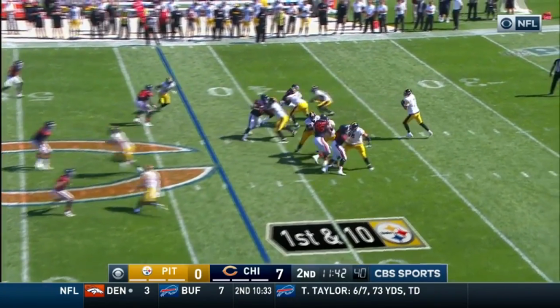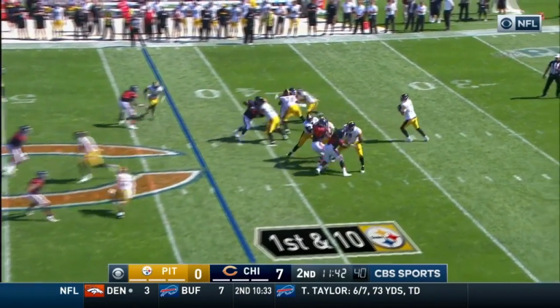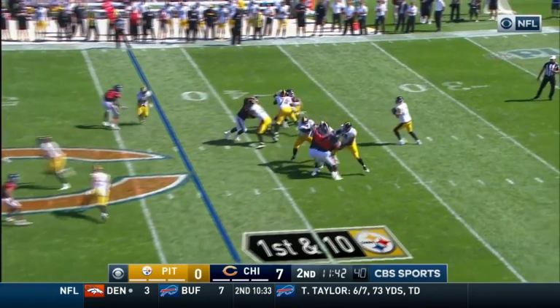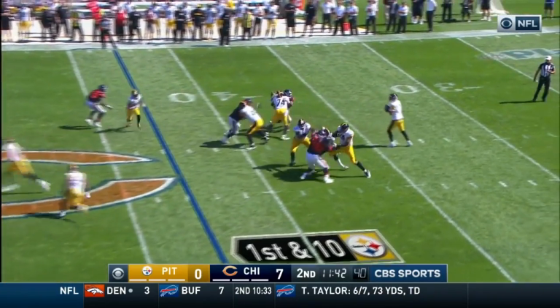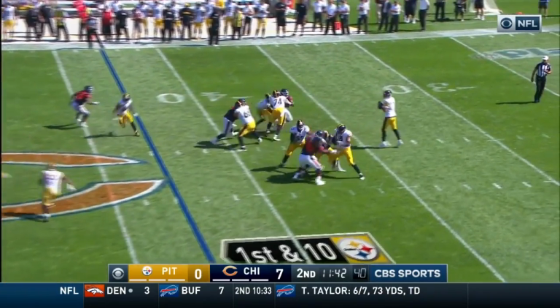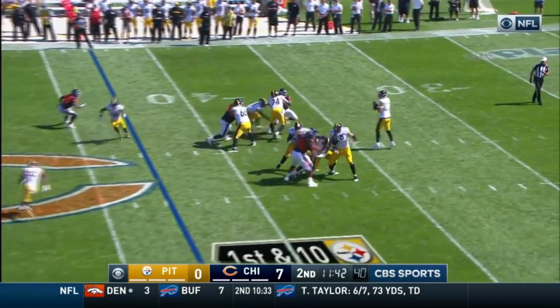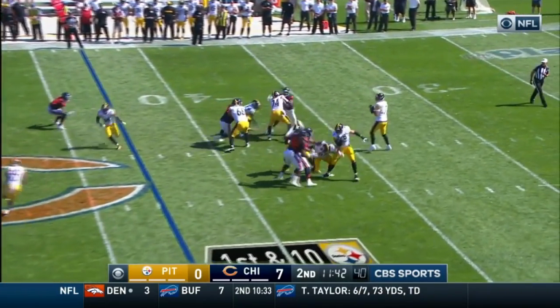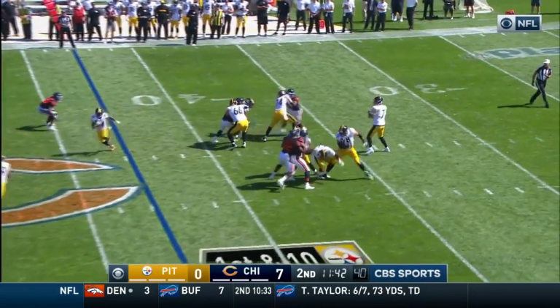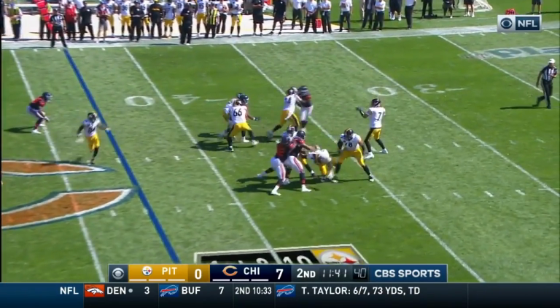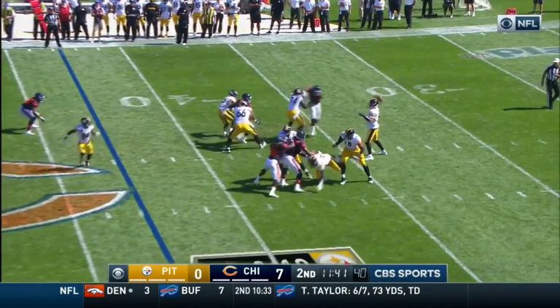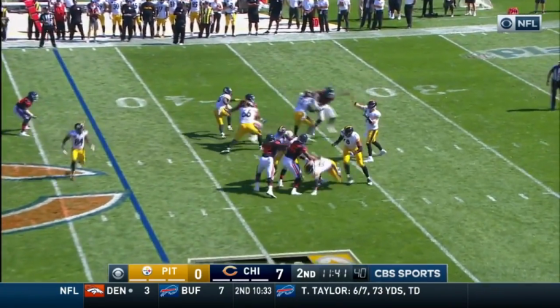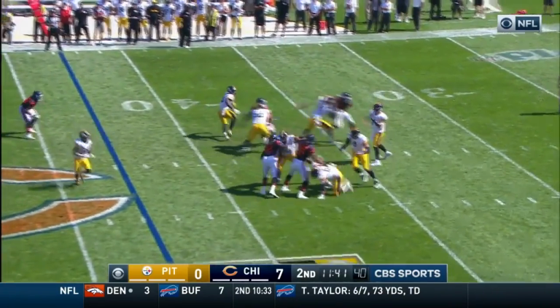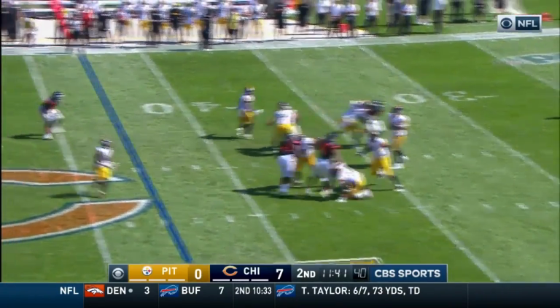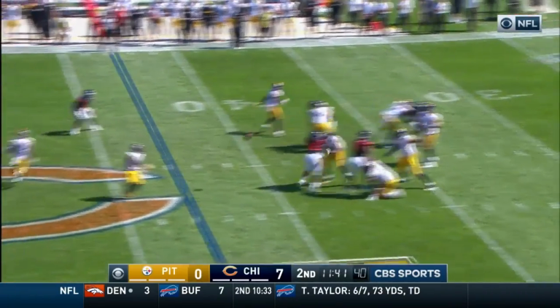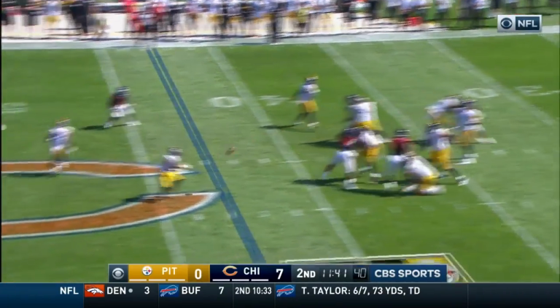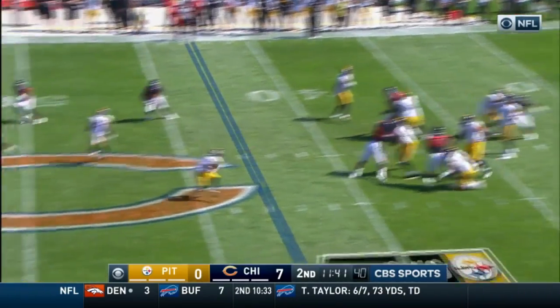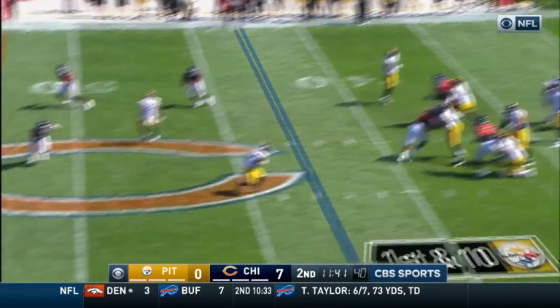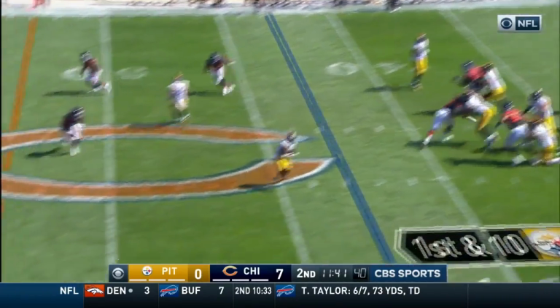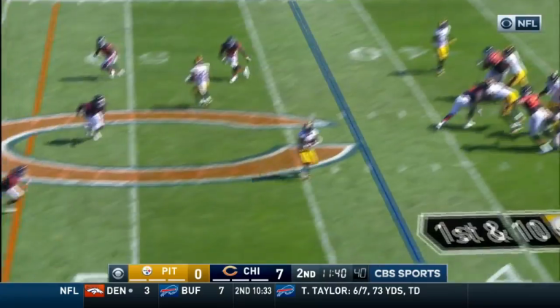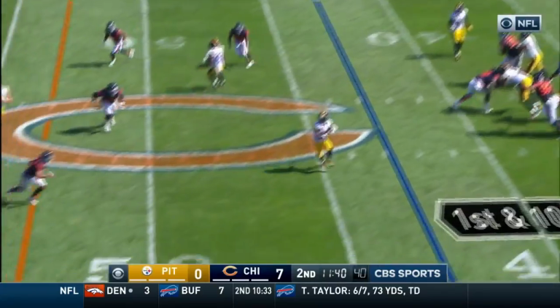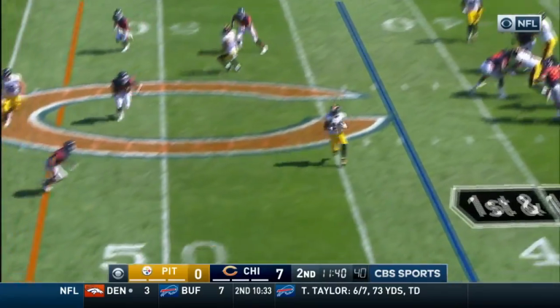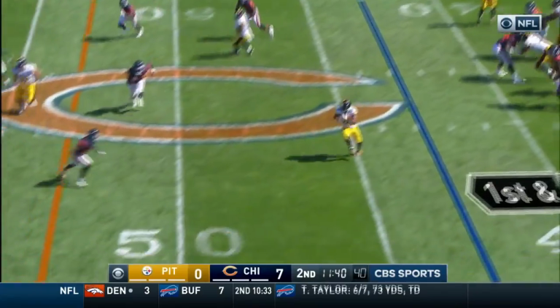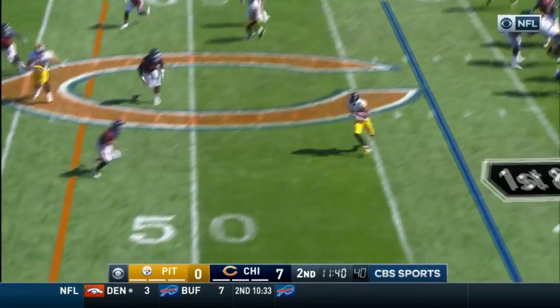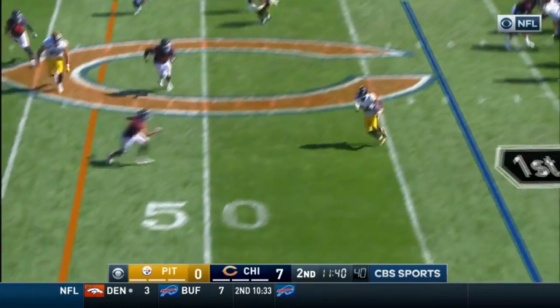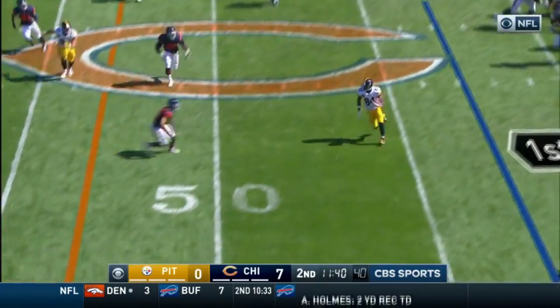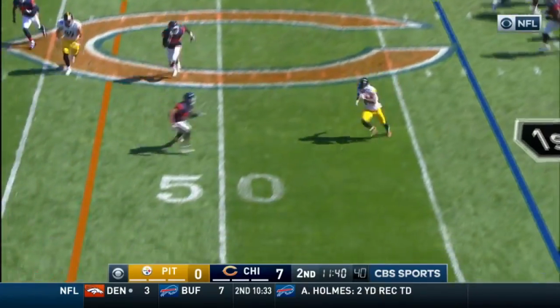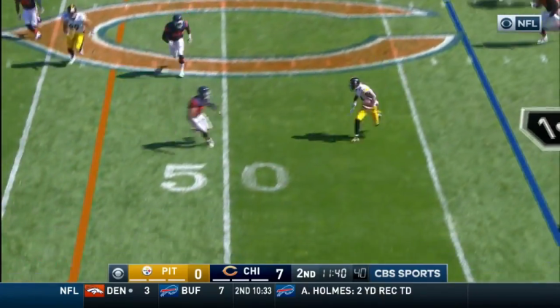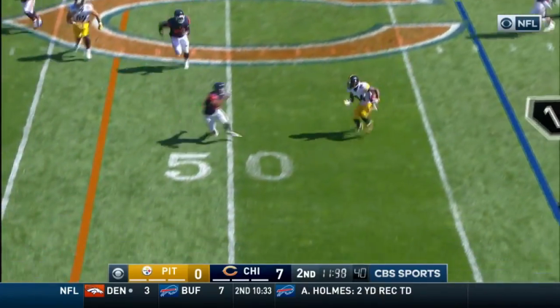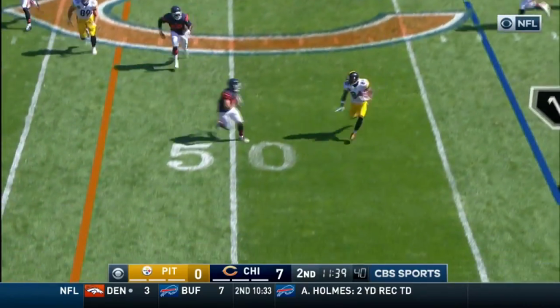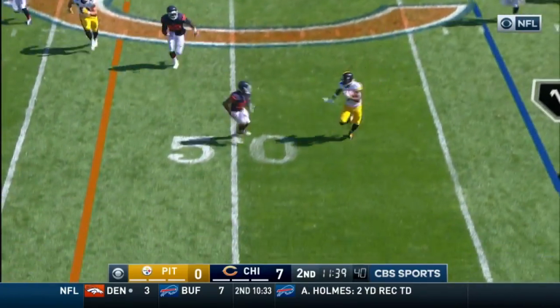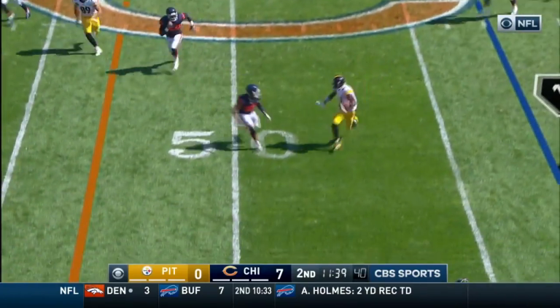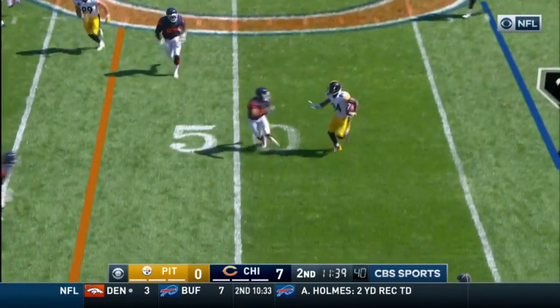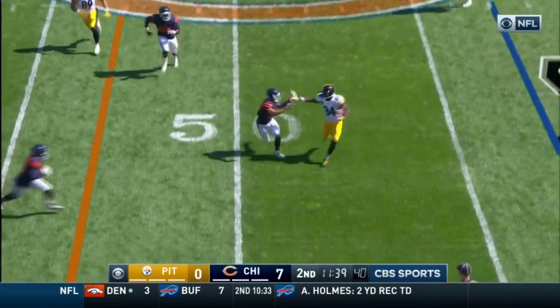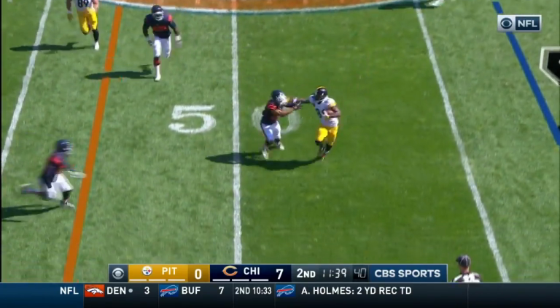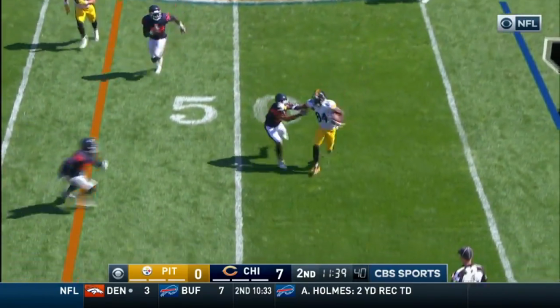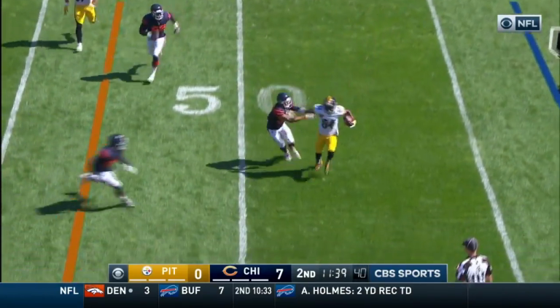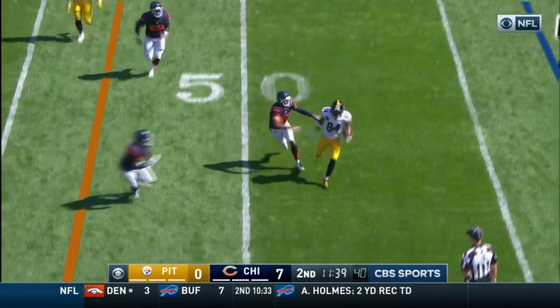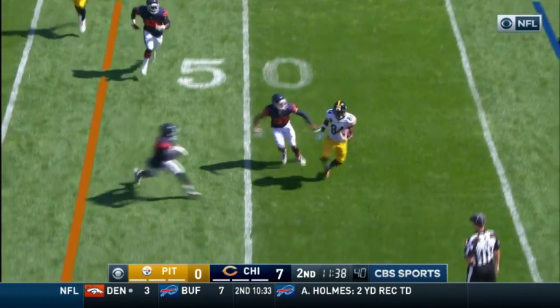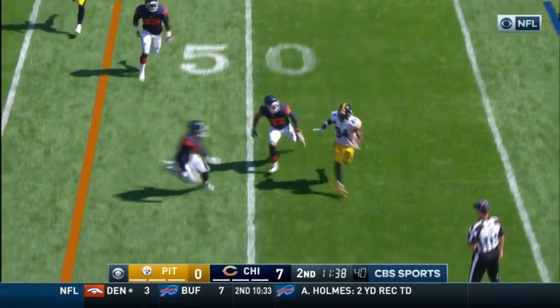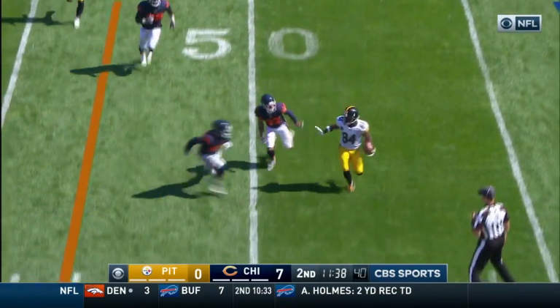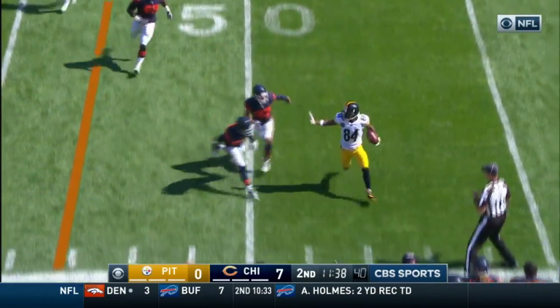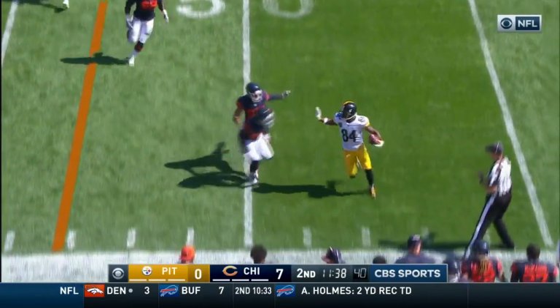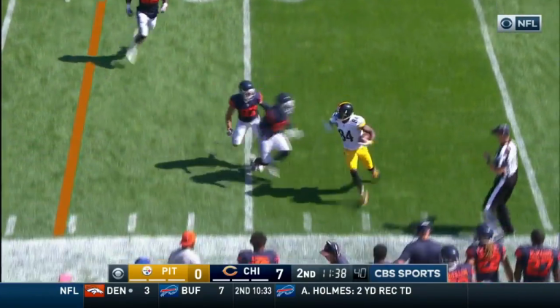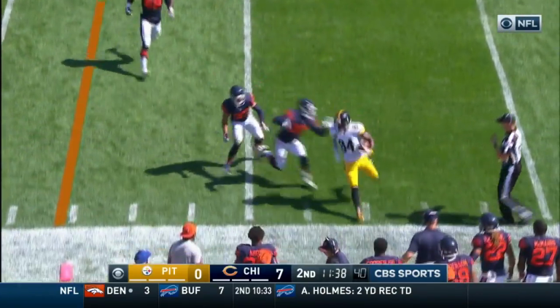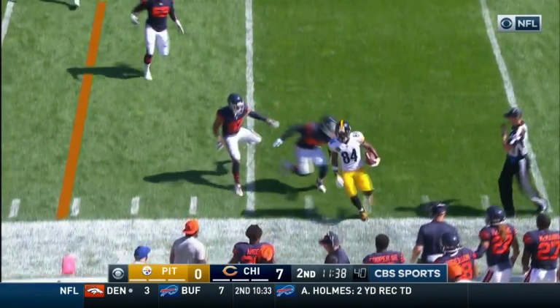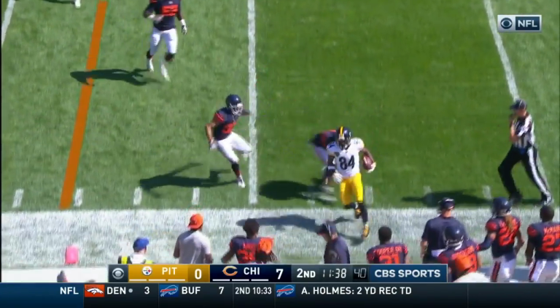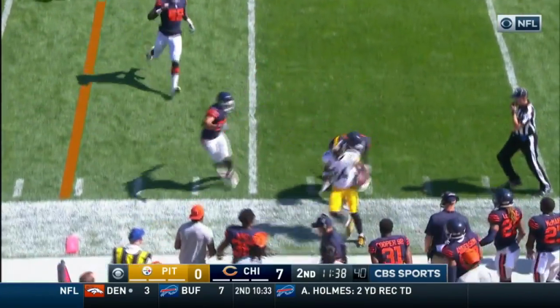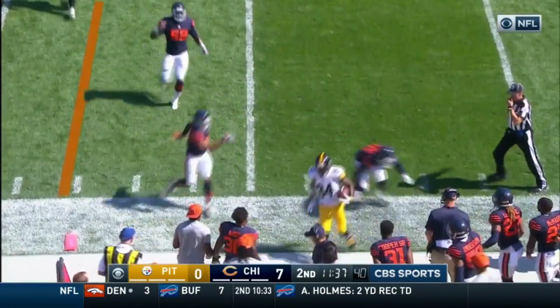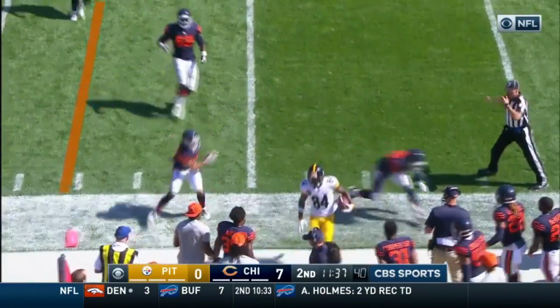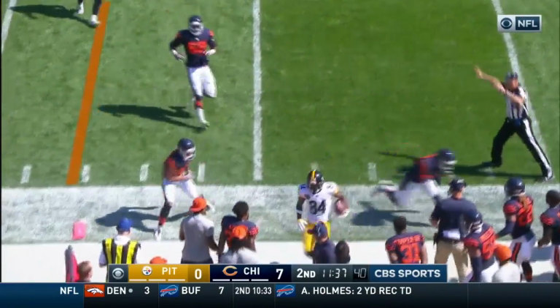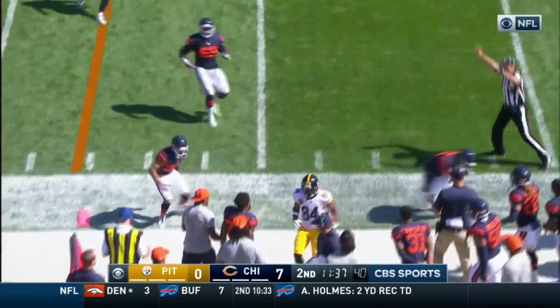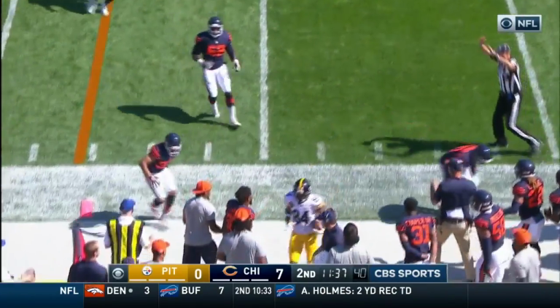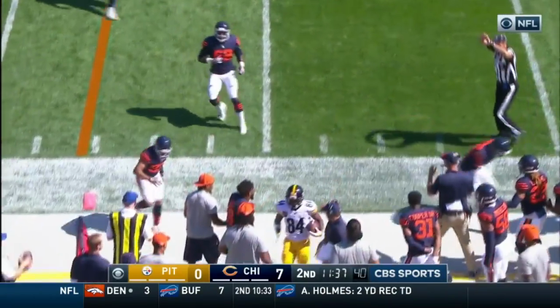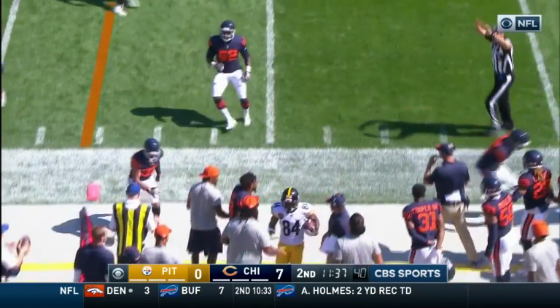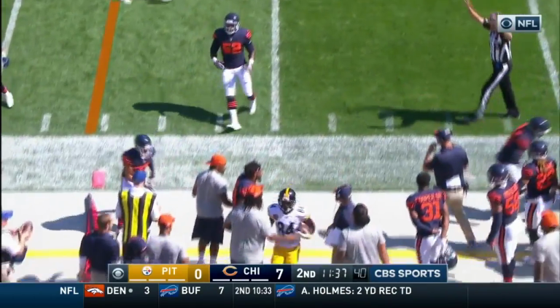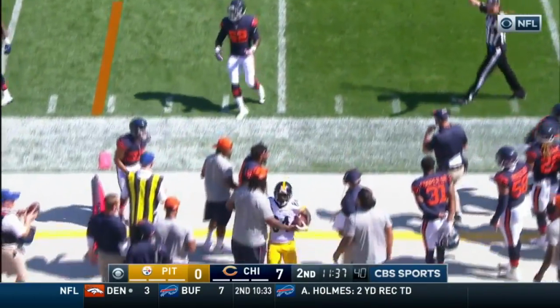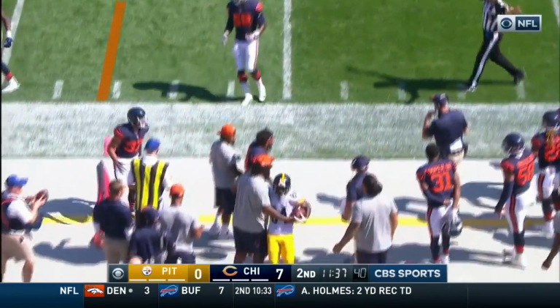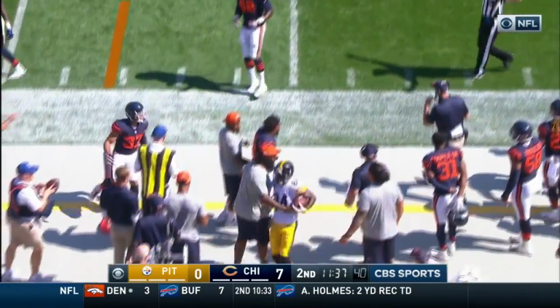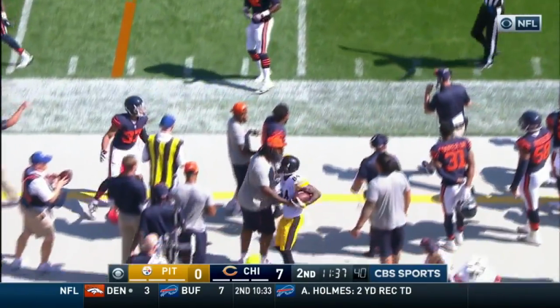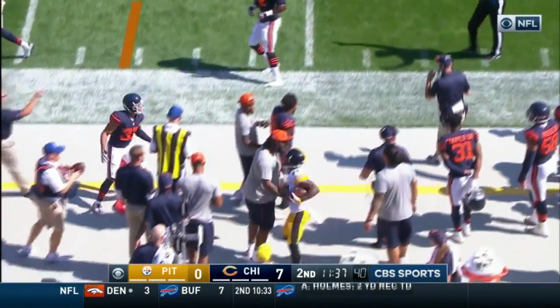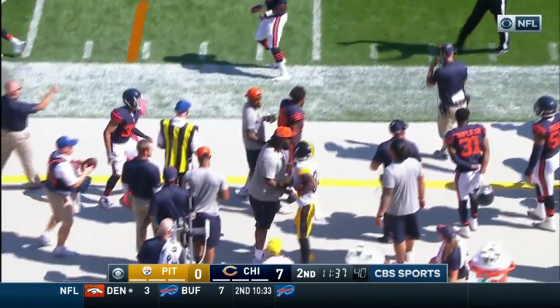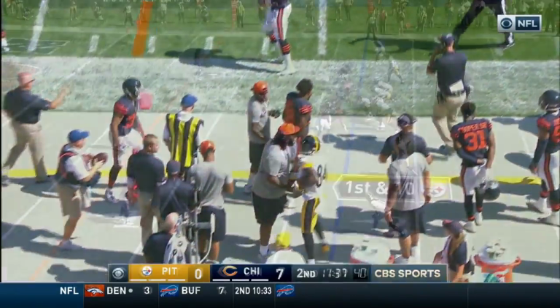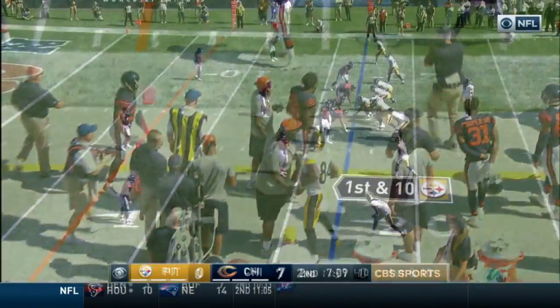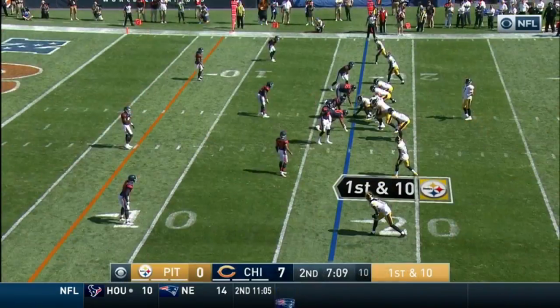From the shotgun, Roethlisberger over the middle, crossing pattern — Antonio Brown wide open and runs out of bounds short of midfield.